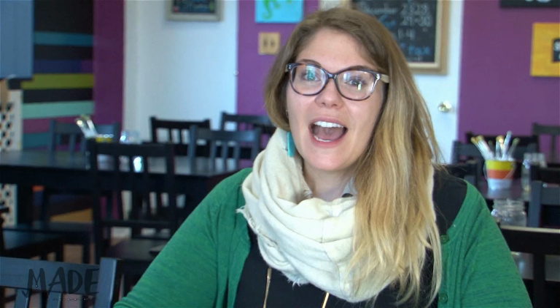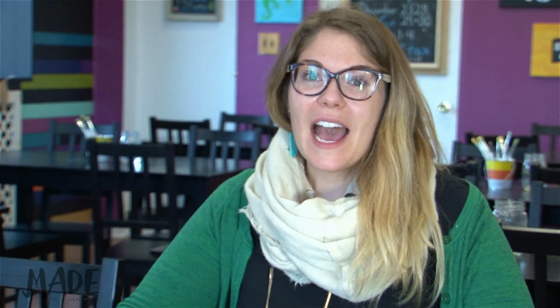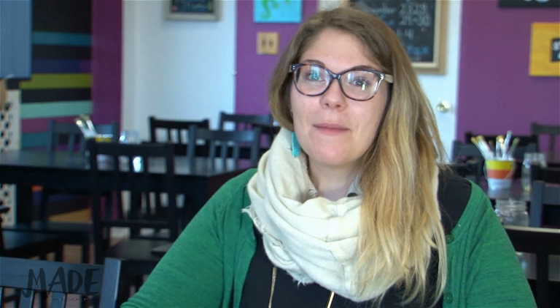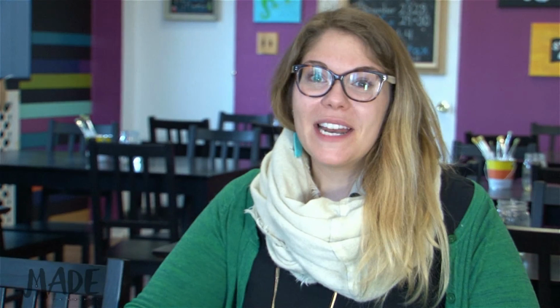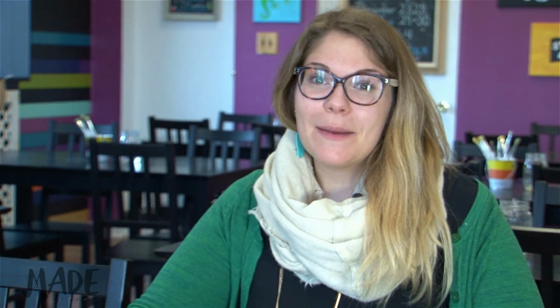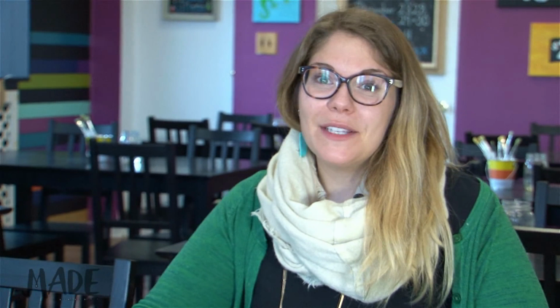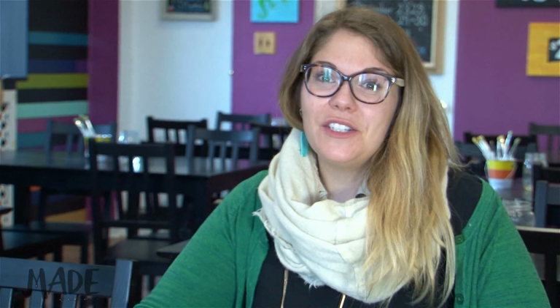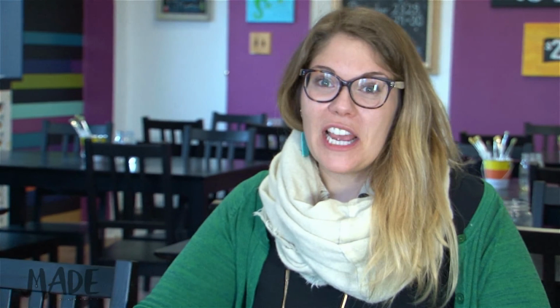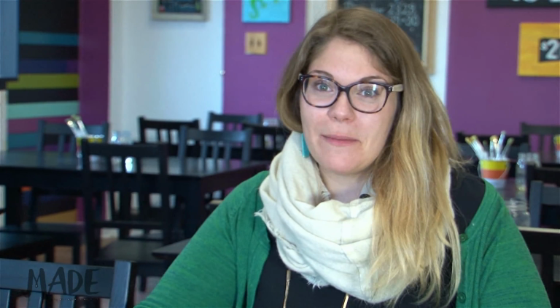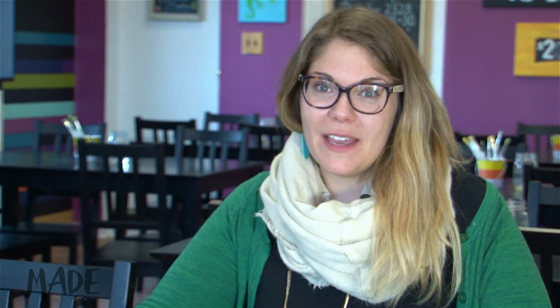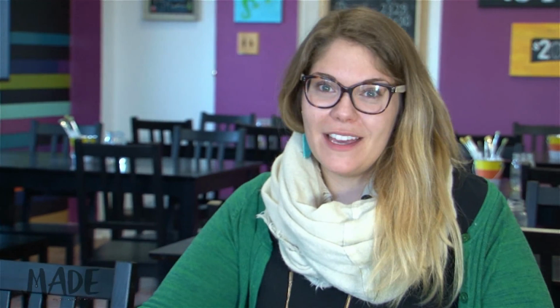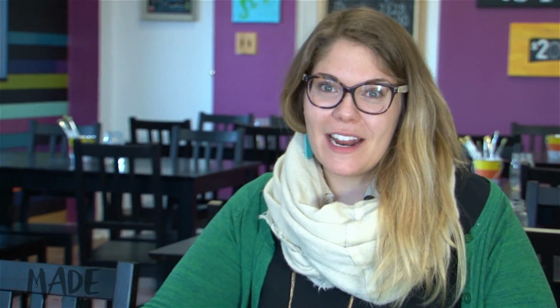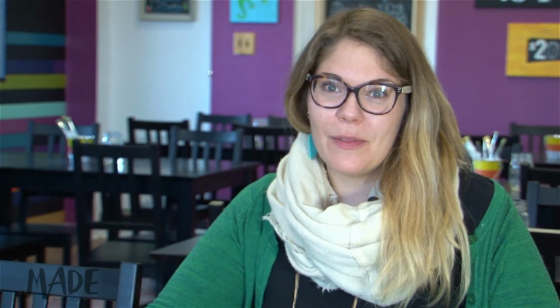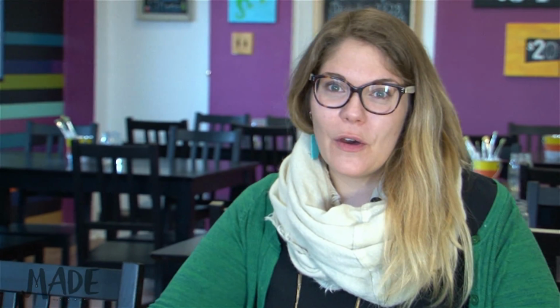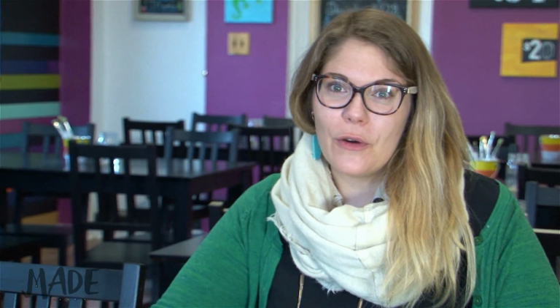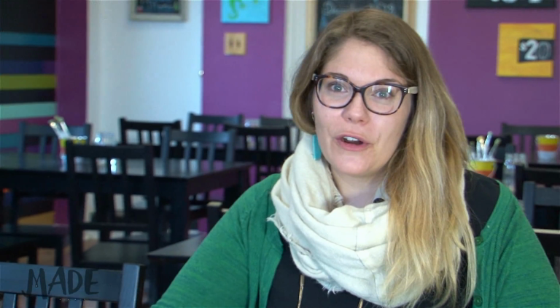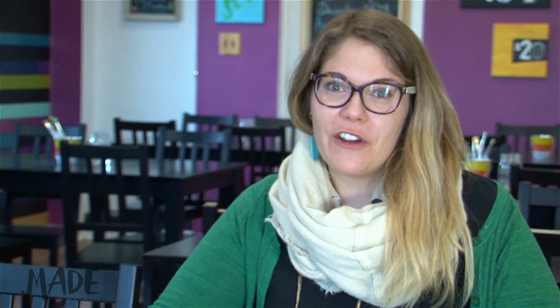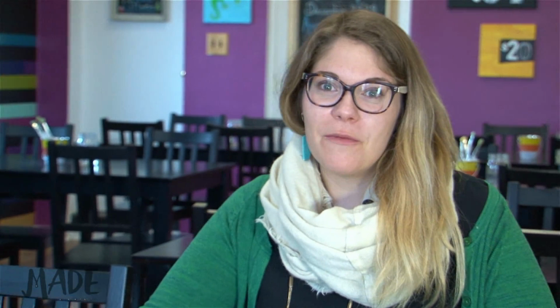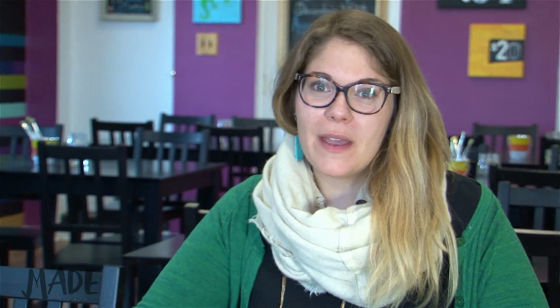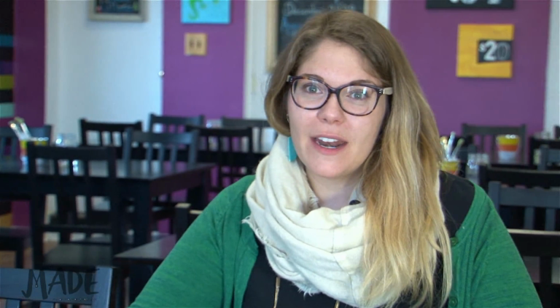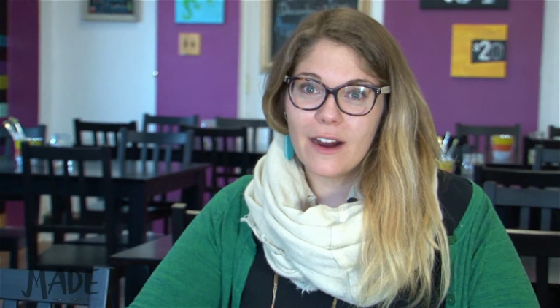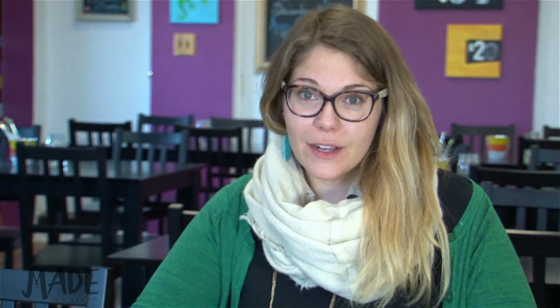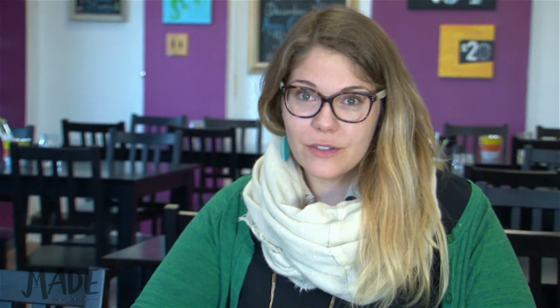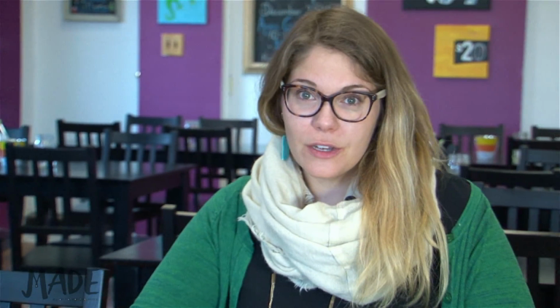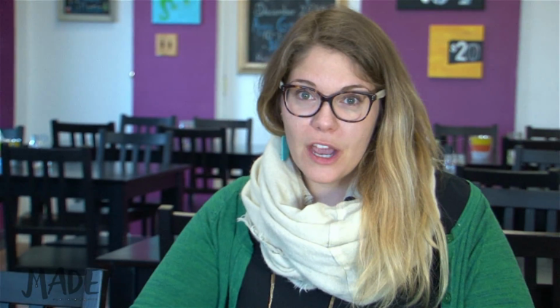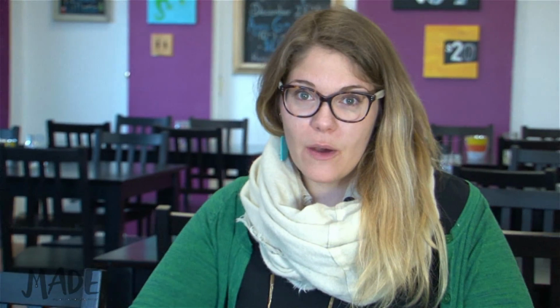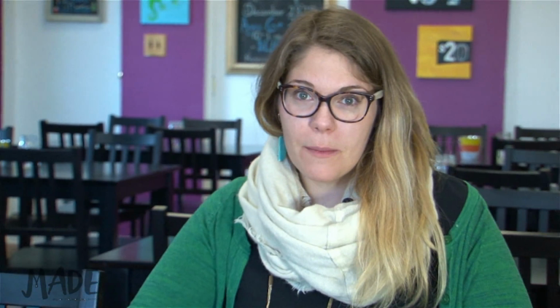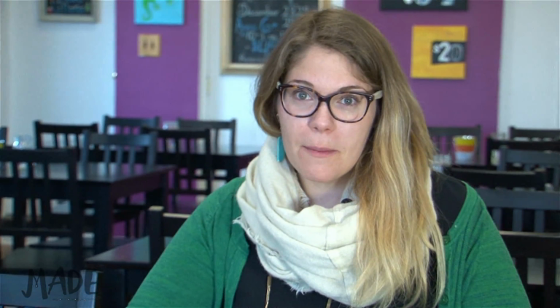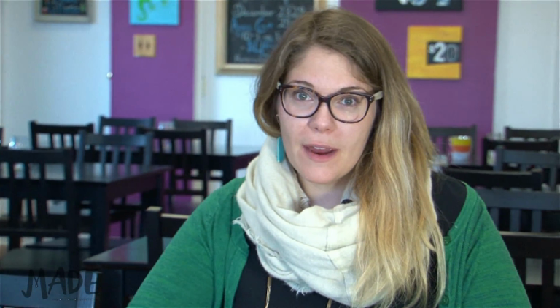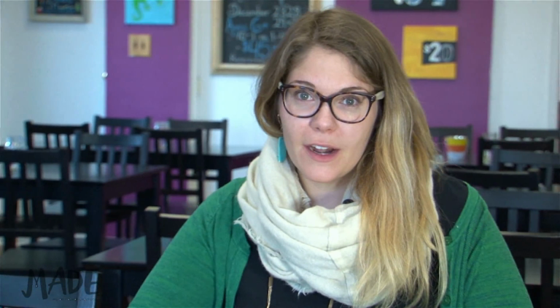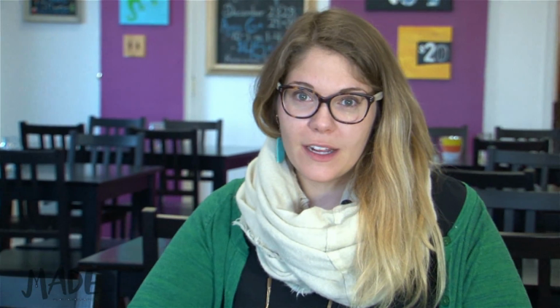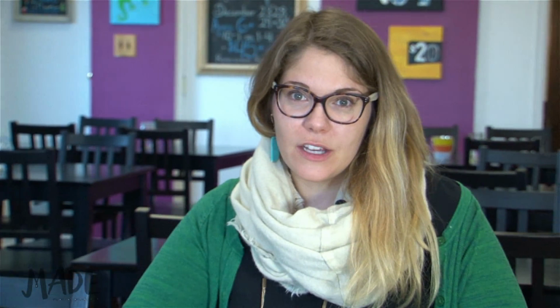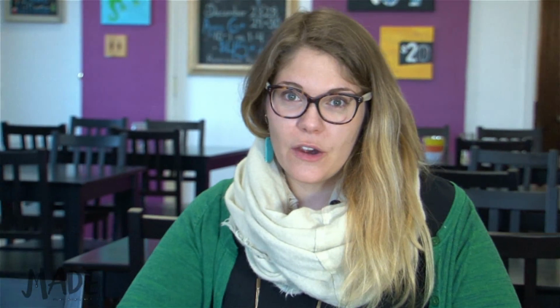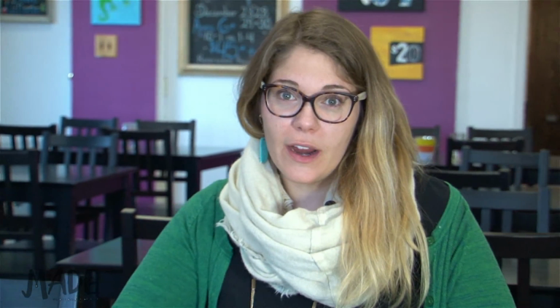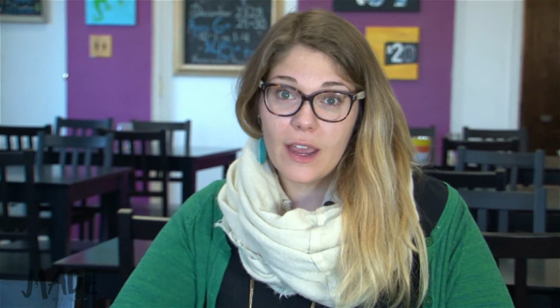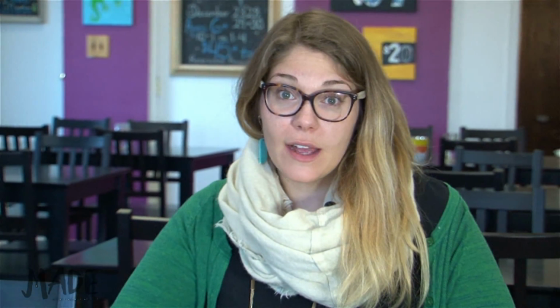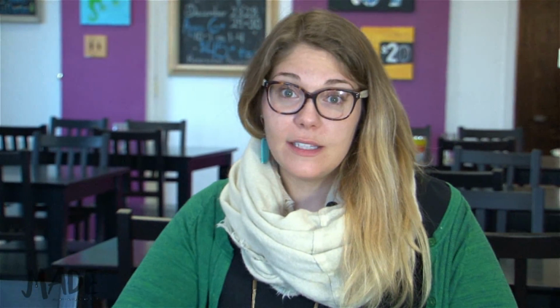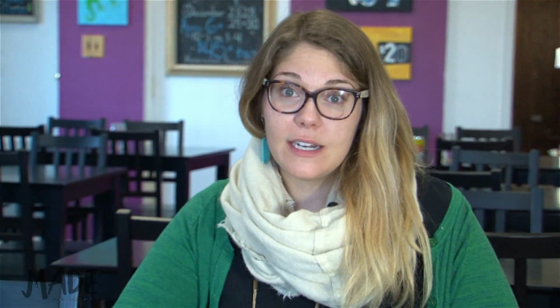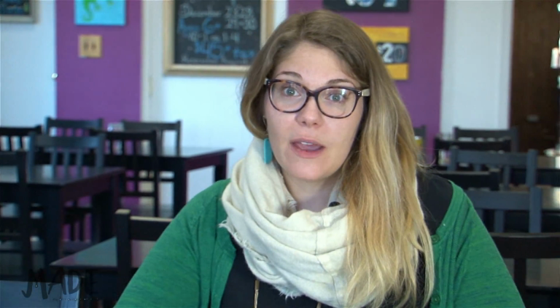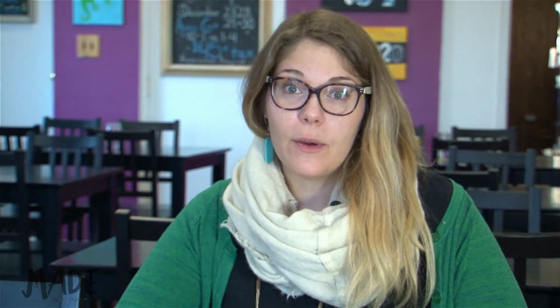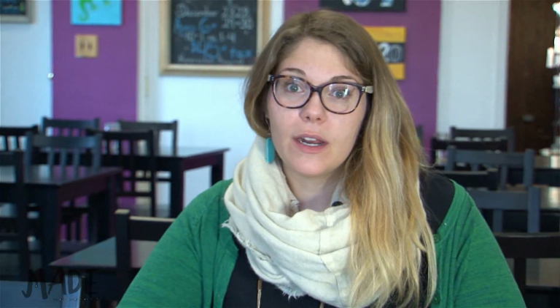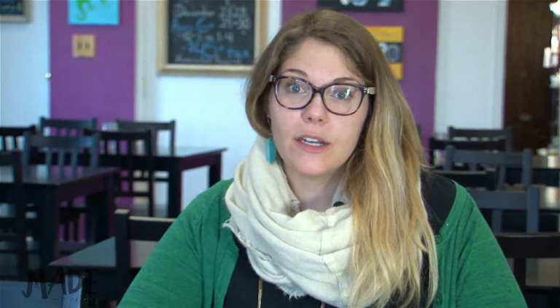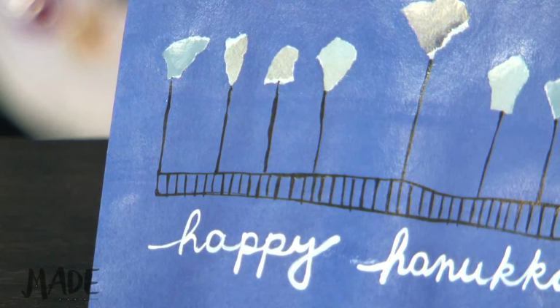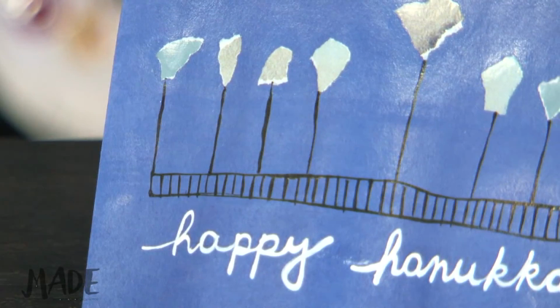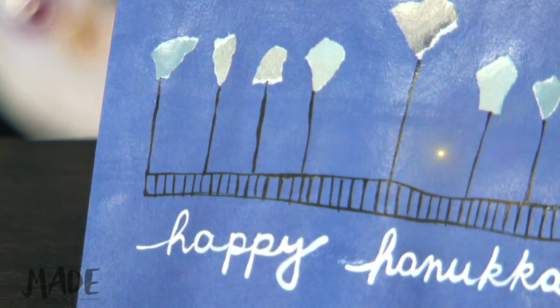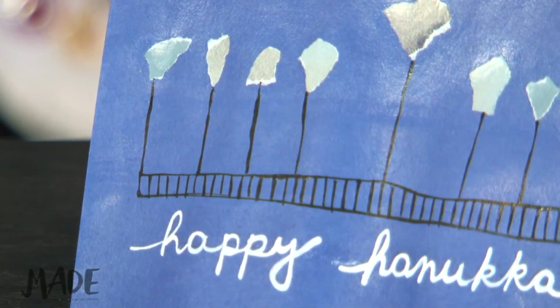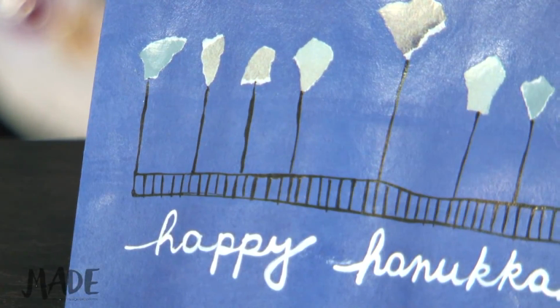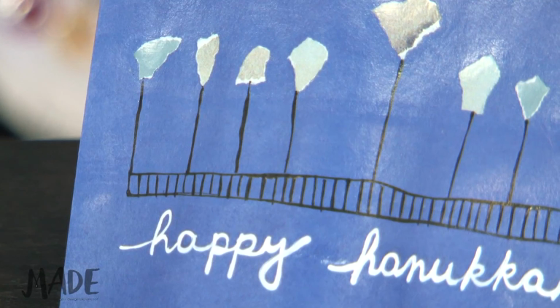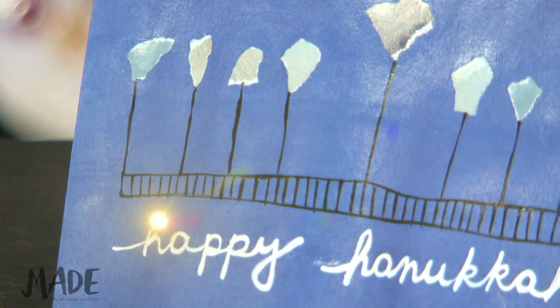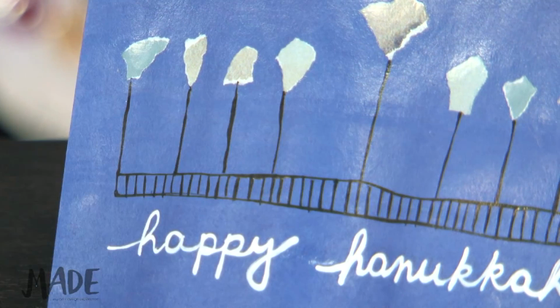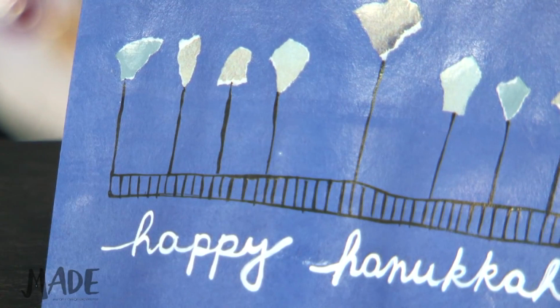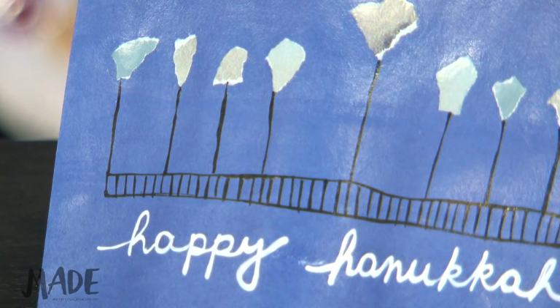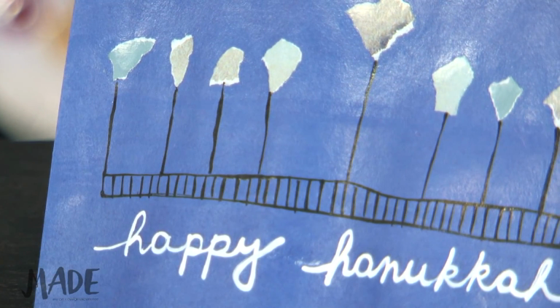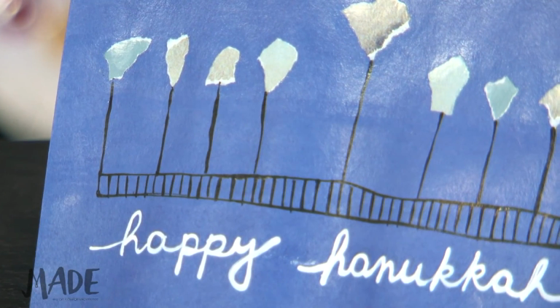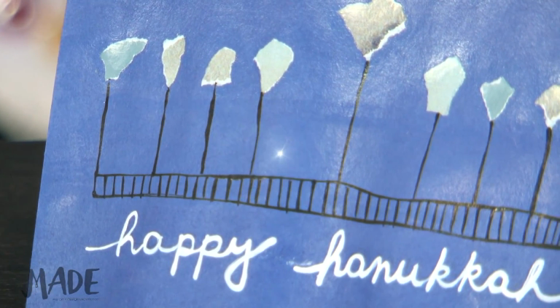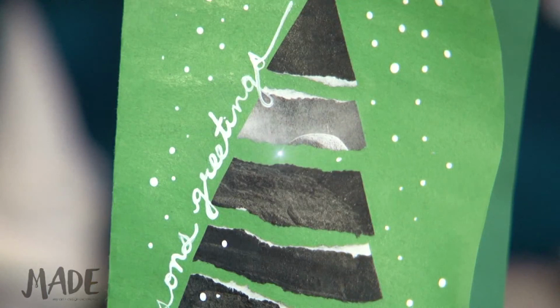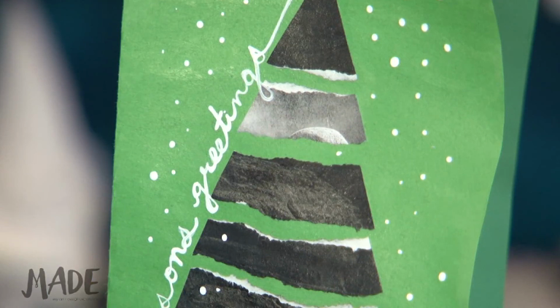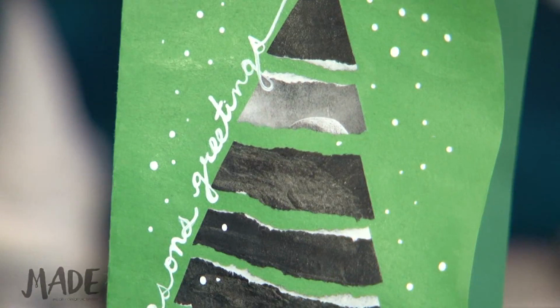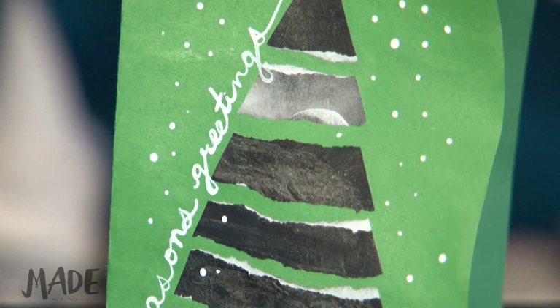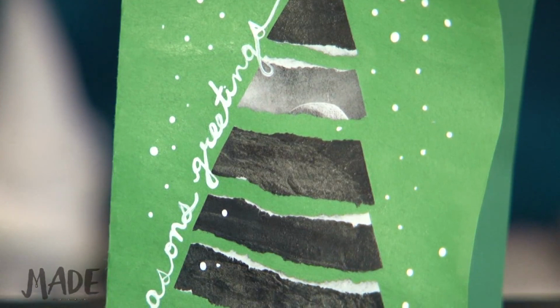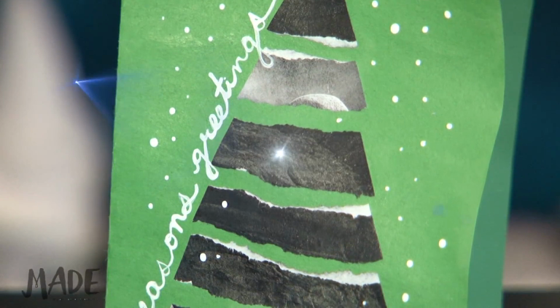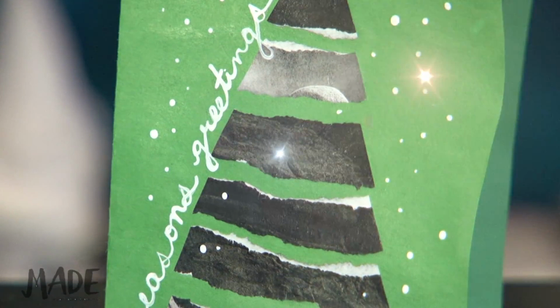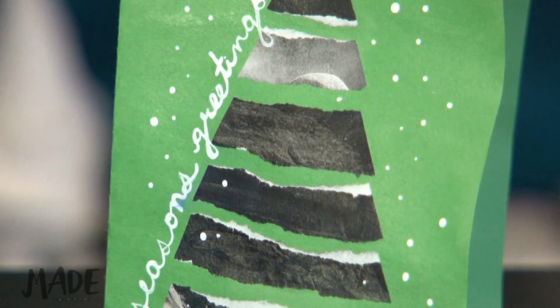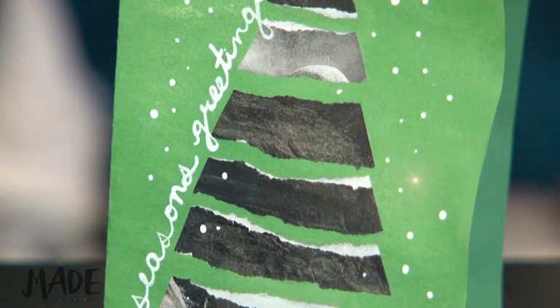Hi, my name is Jamie, and I'm the owner of Made Art Studio in Mamaroneck, New York, and today we're going to do a holiday greeting card DIY tutorial.